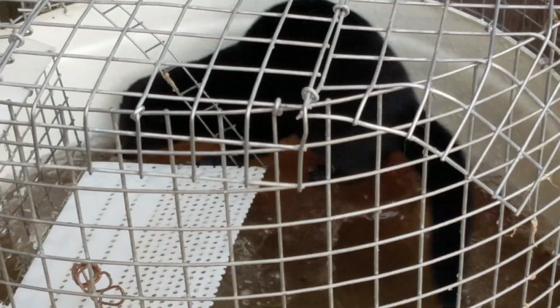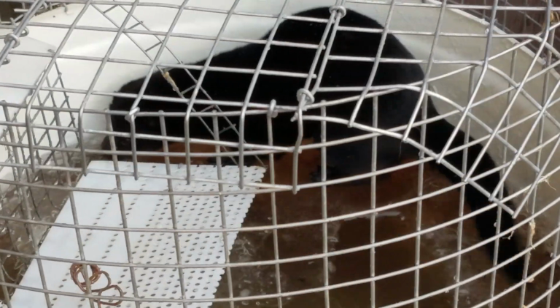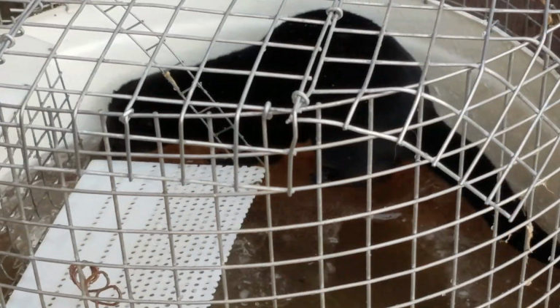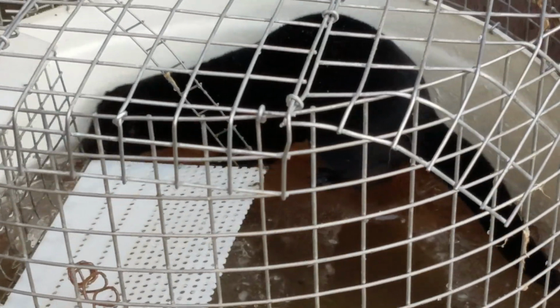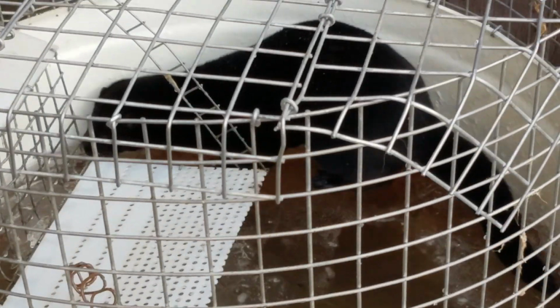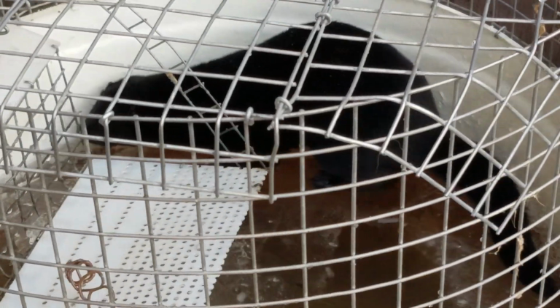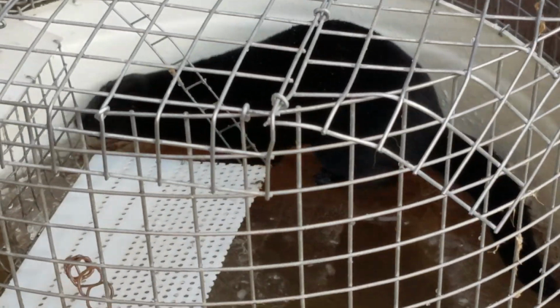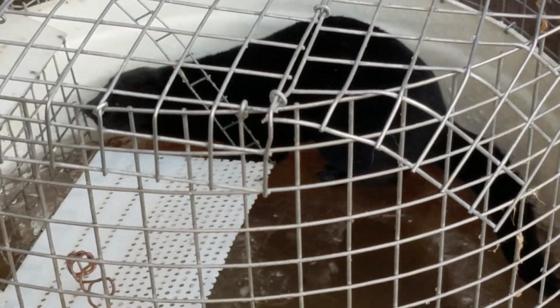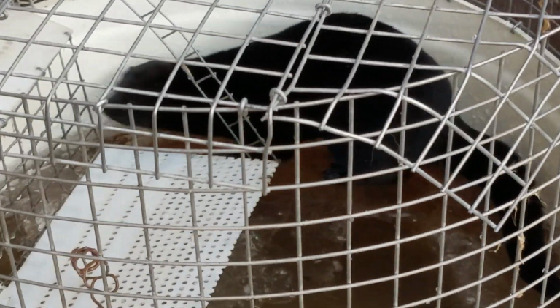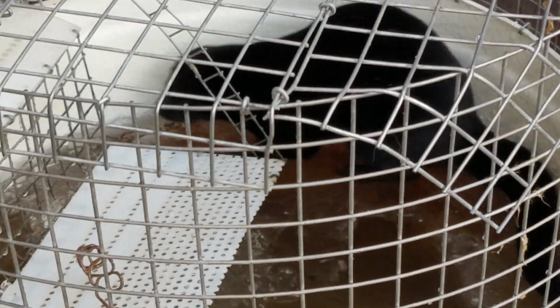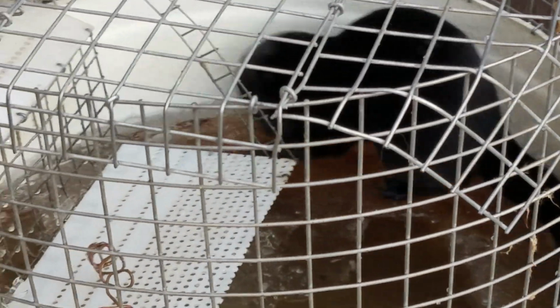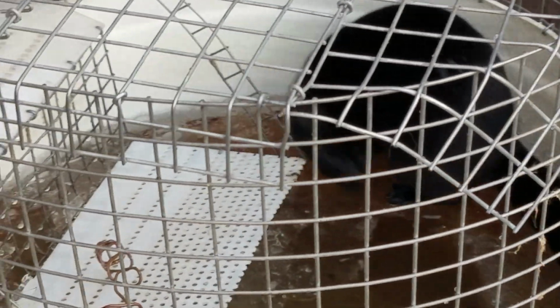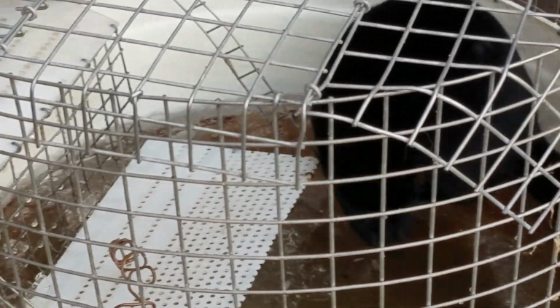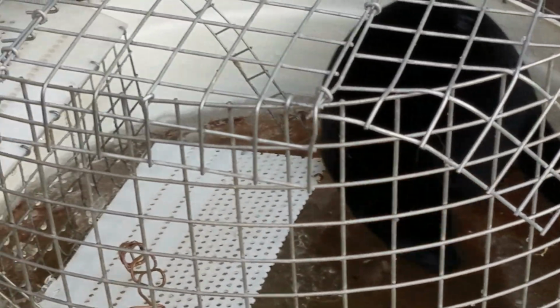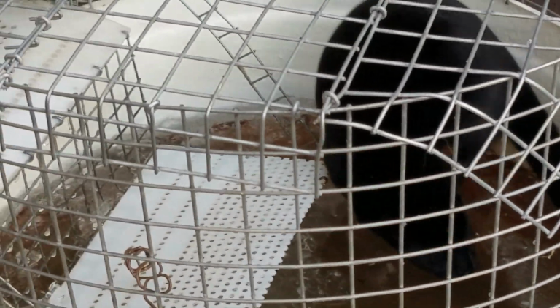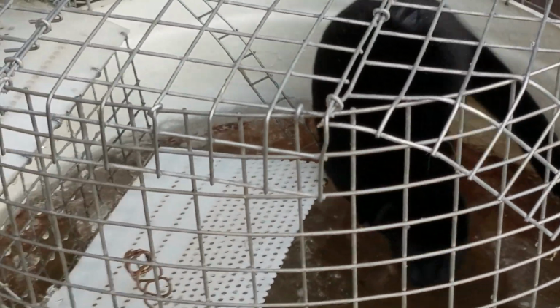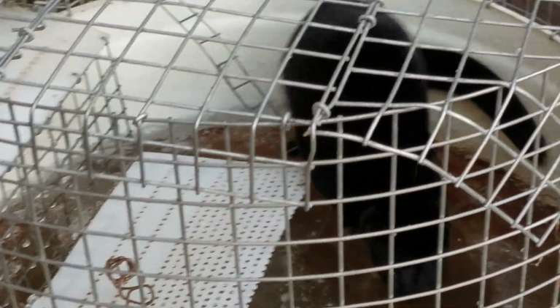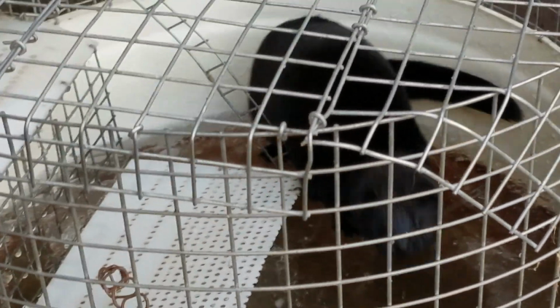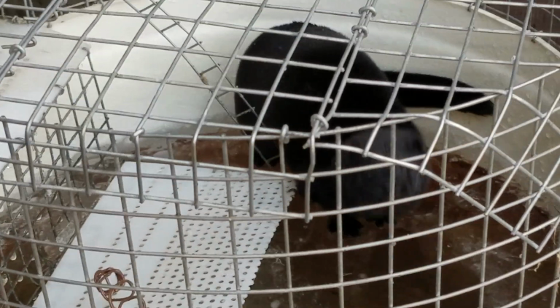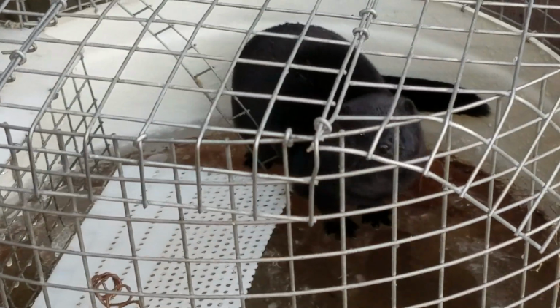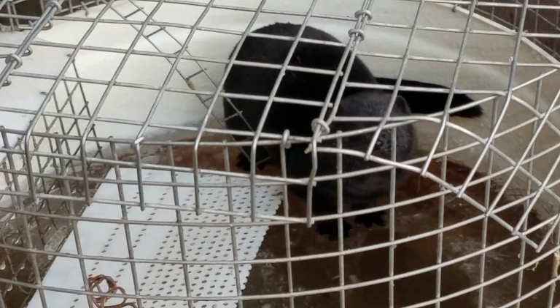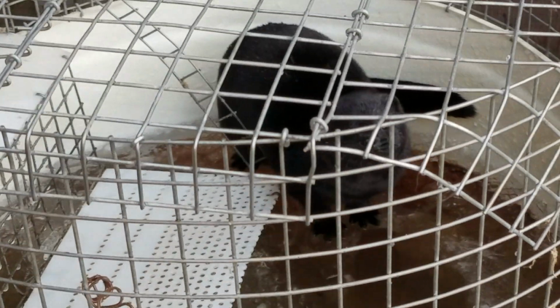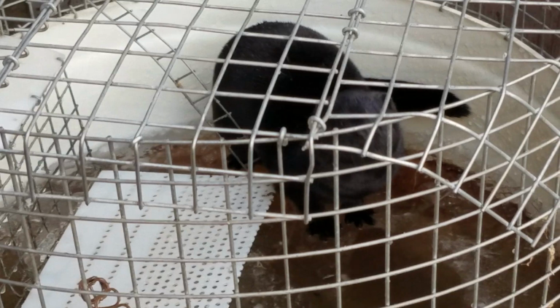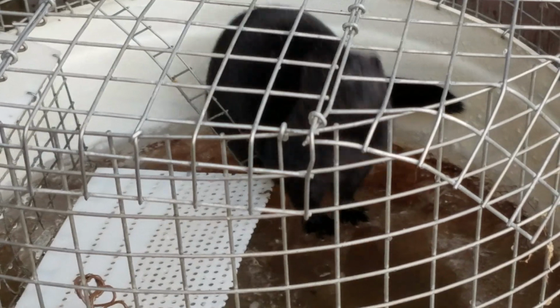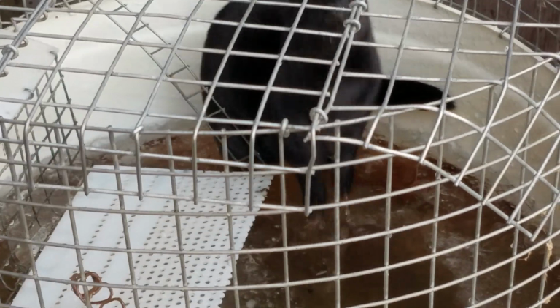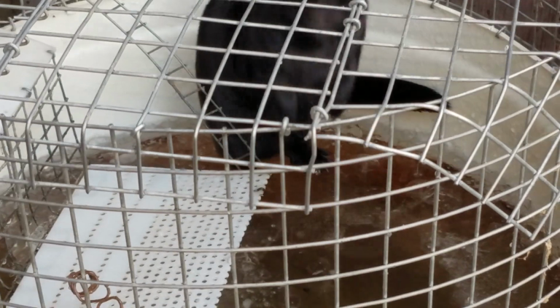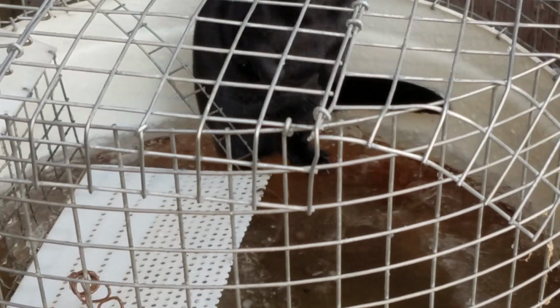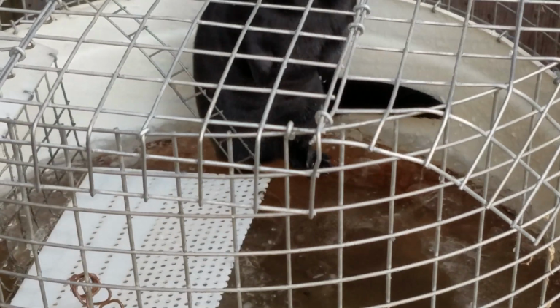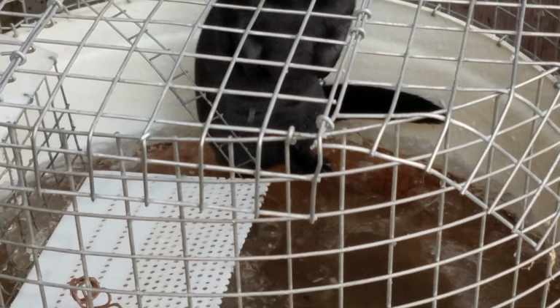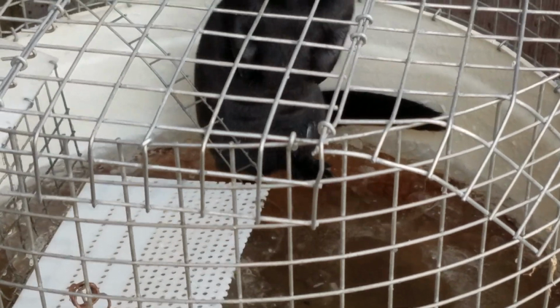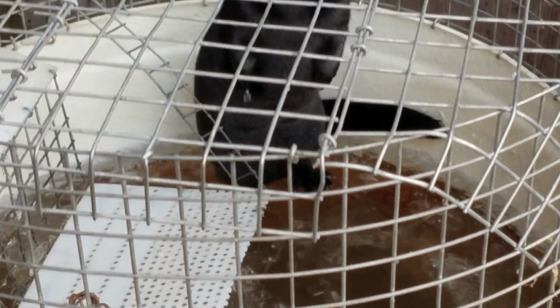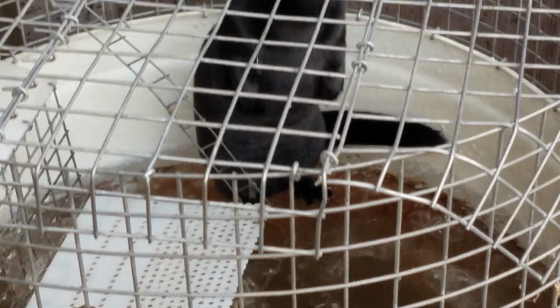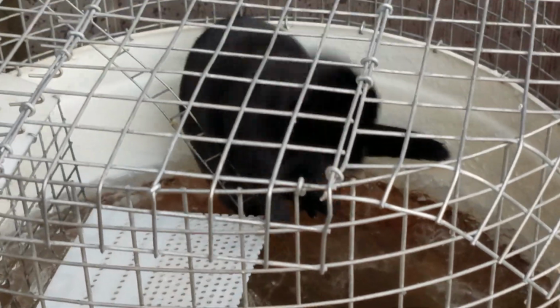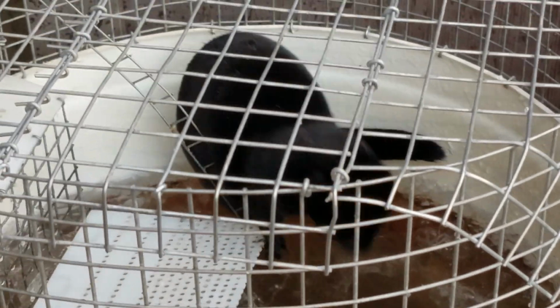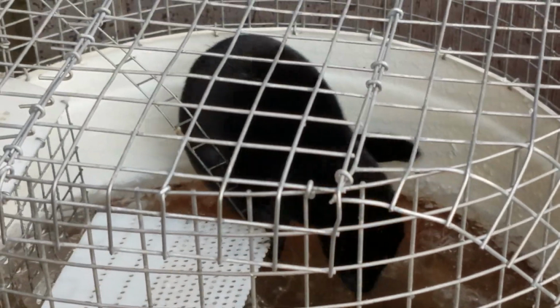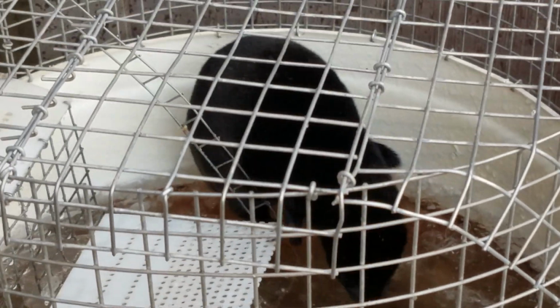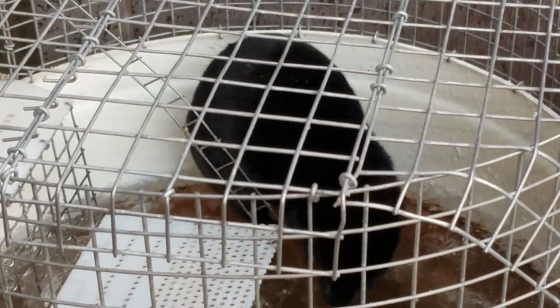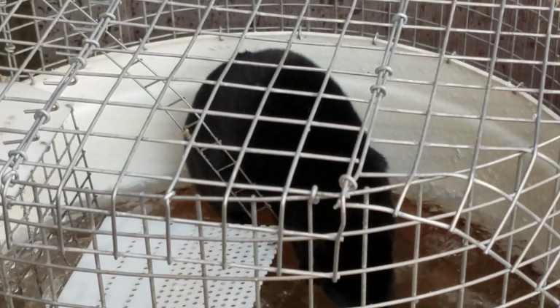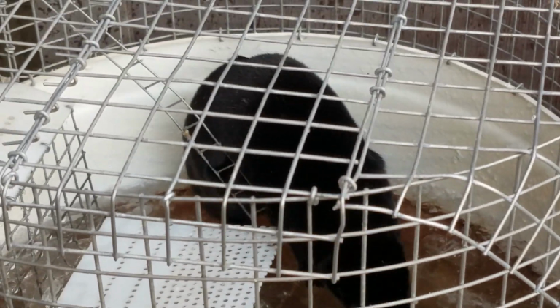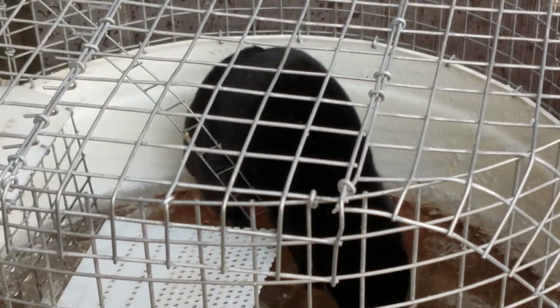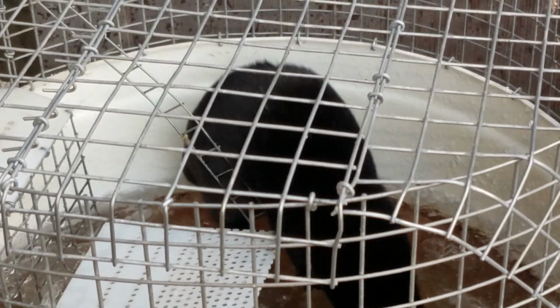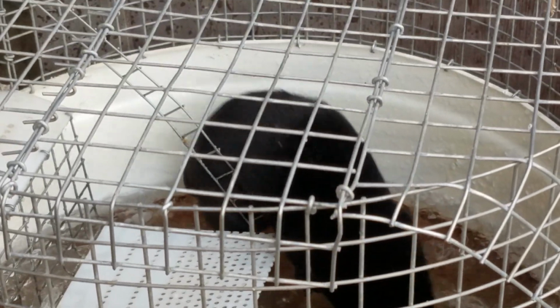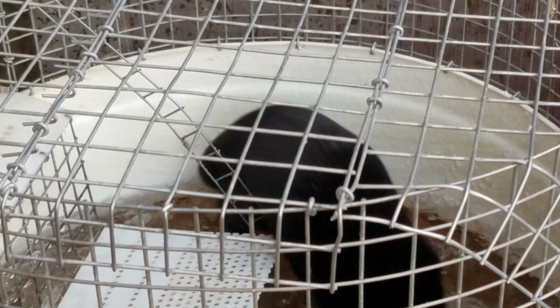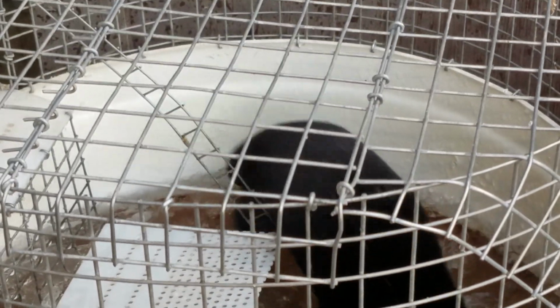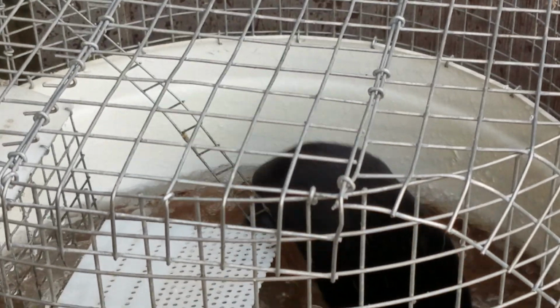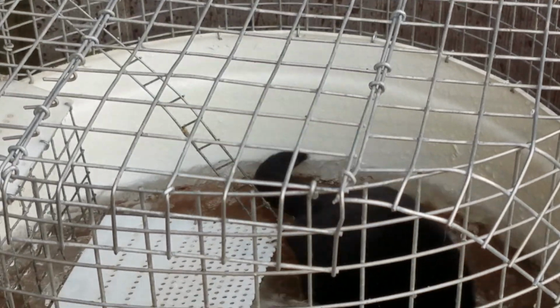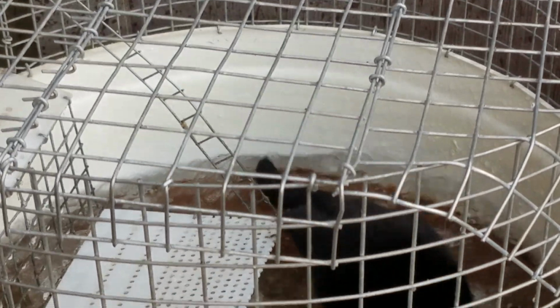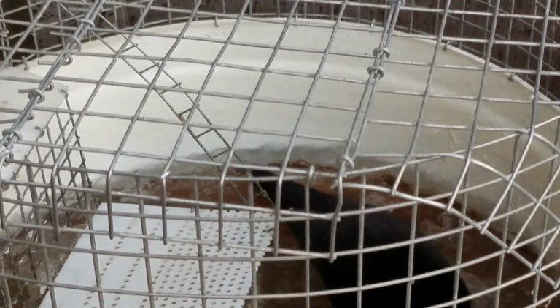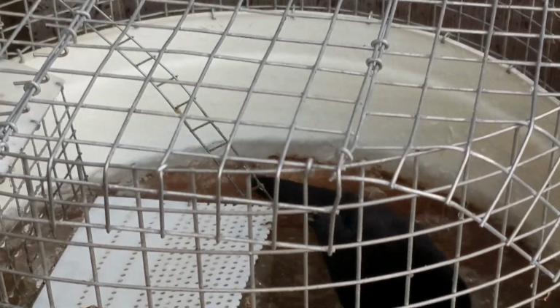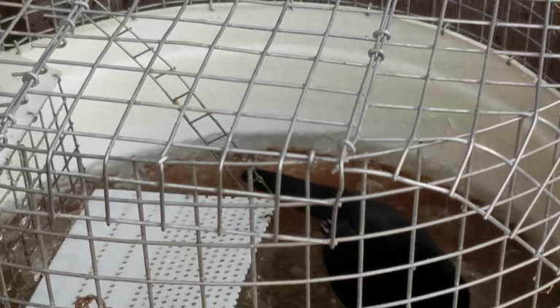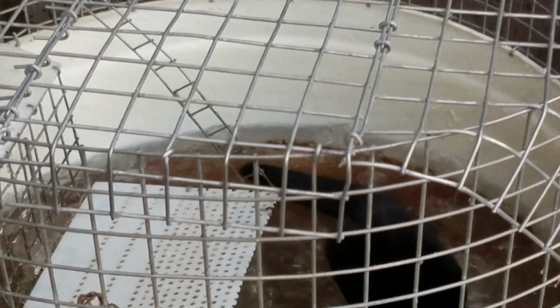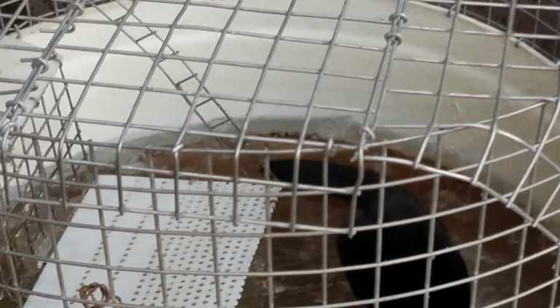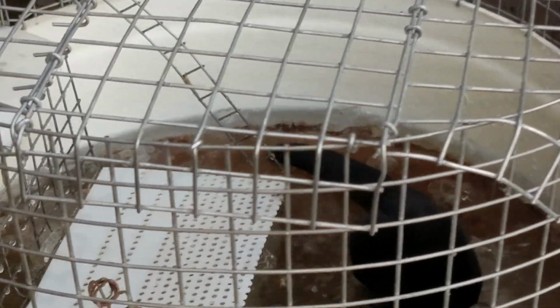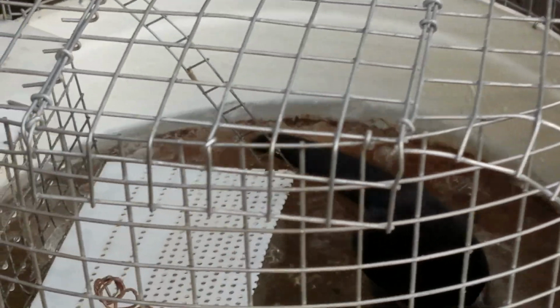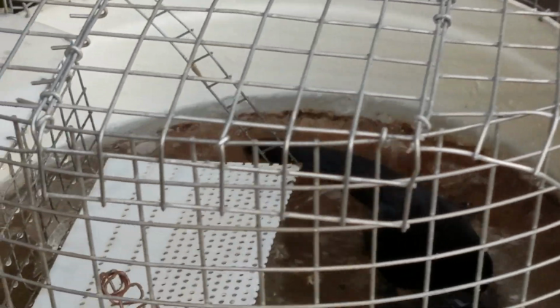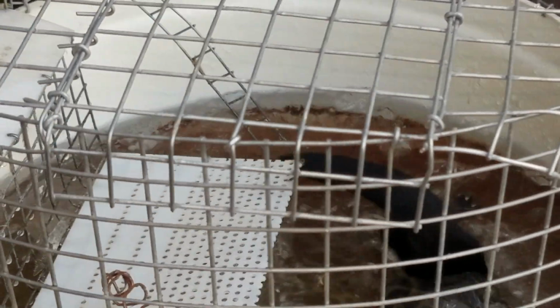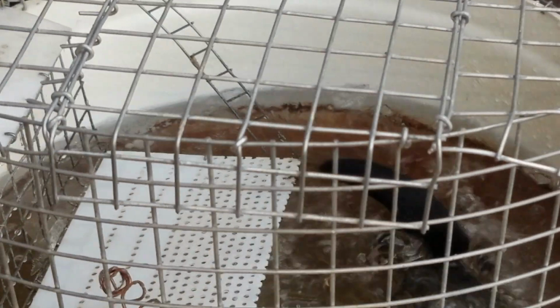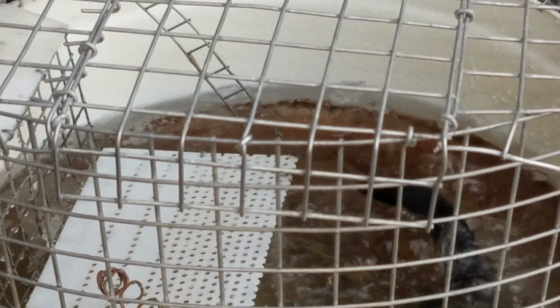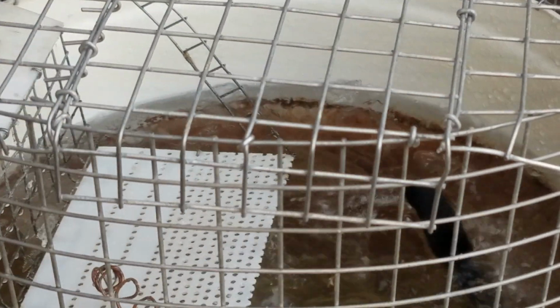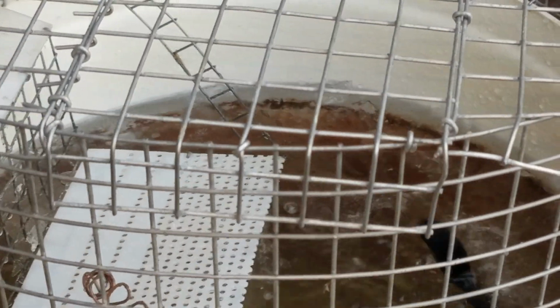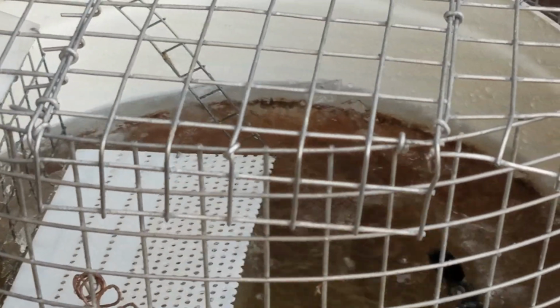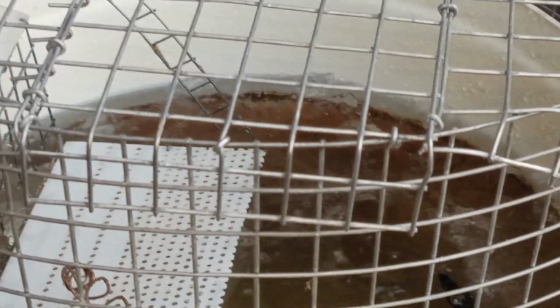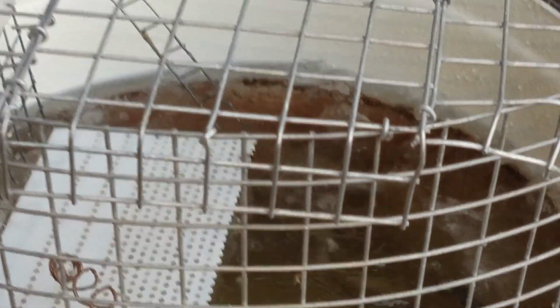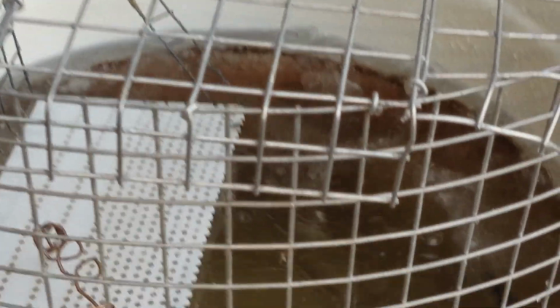And she likes to dive in her little hole, and so there she goes.